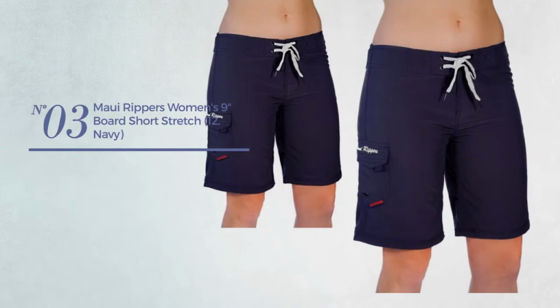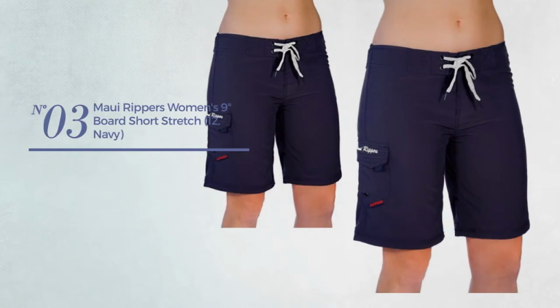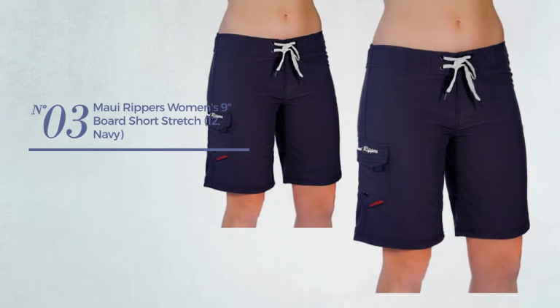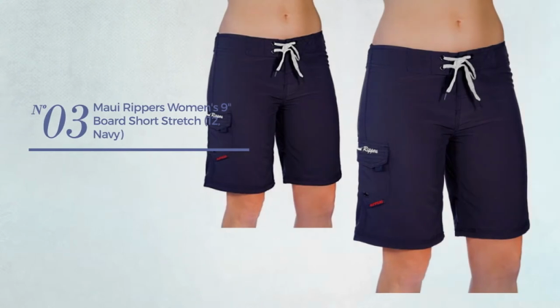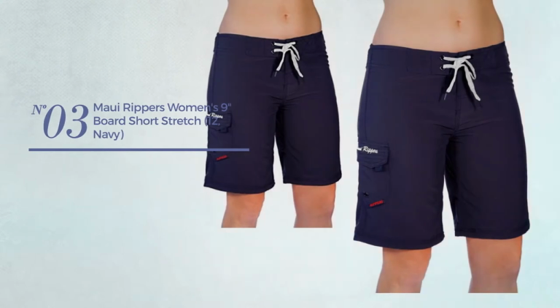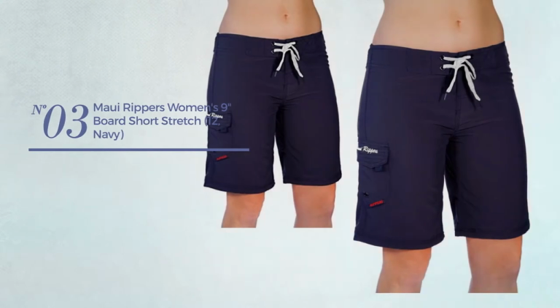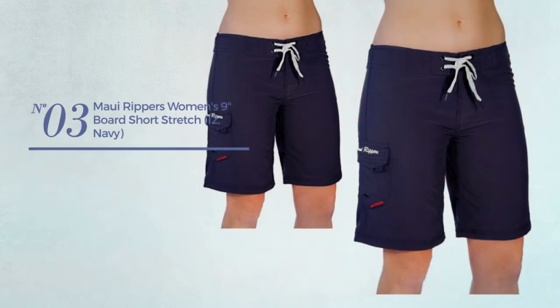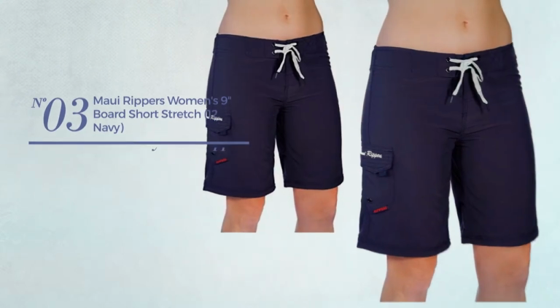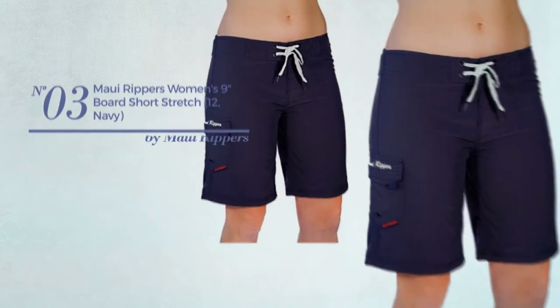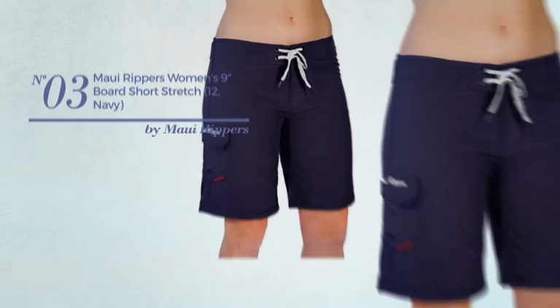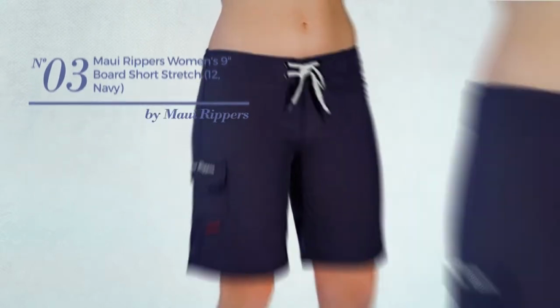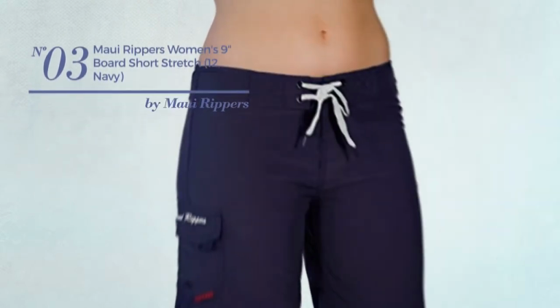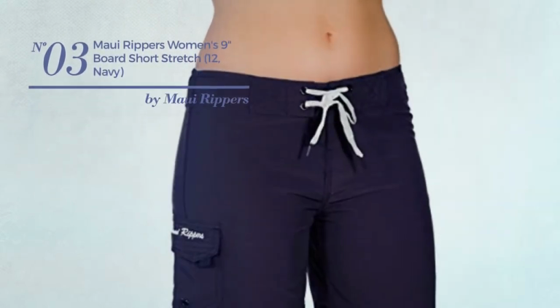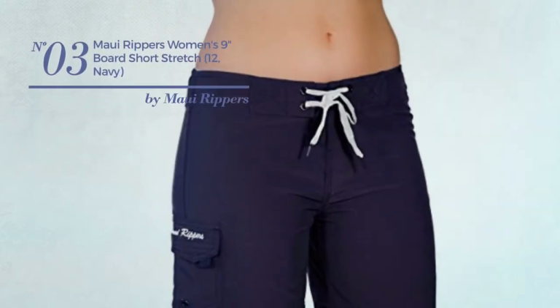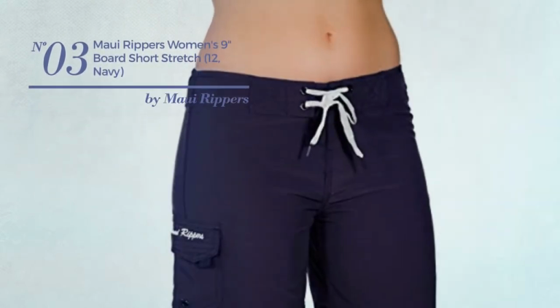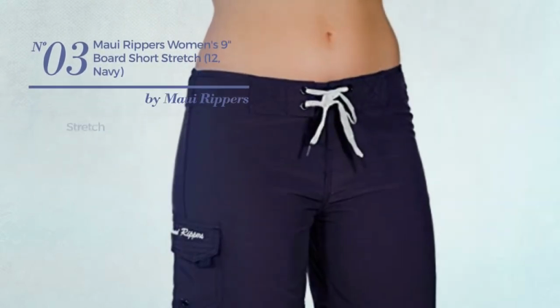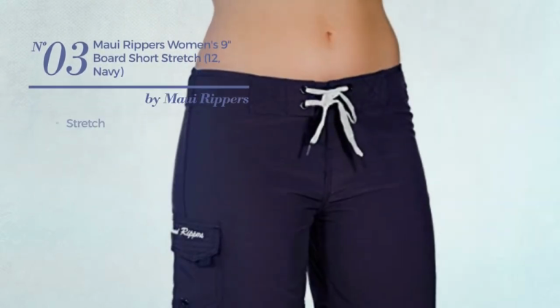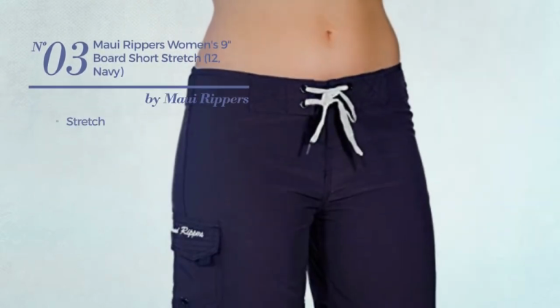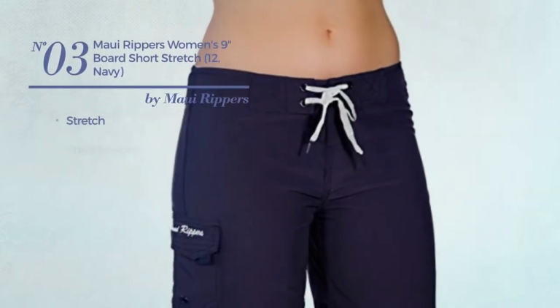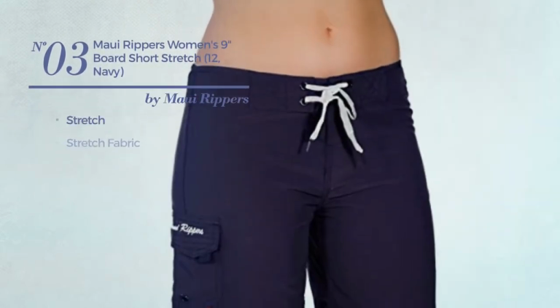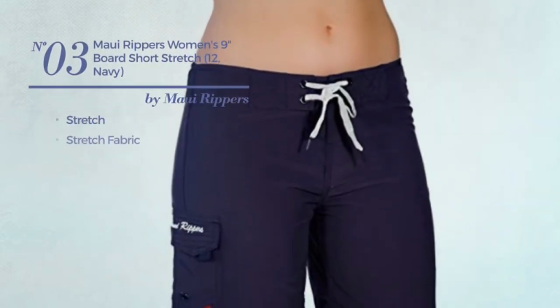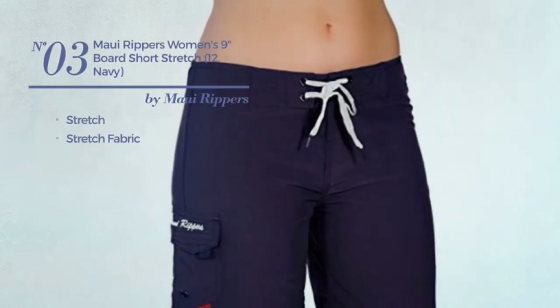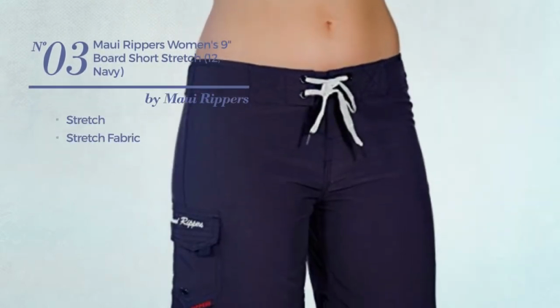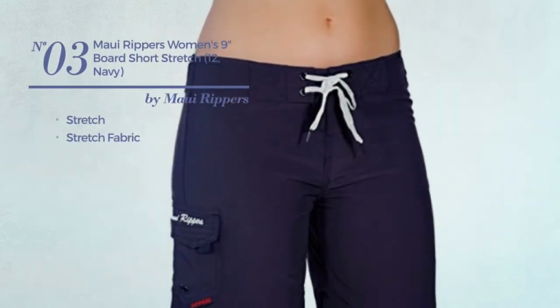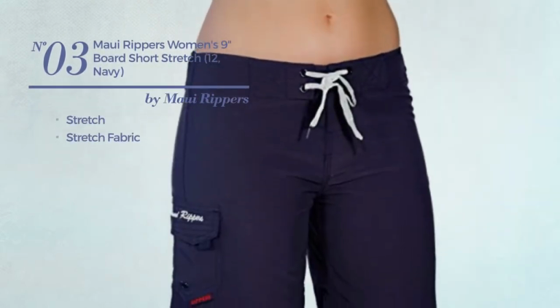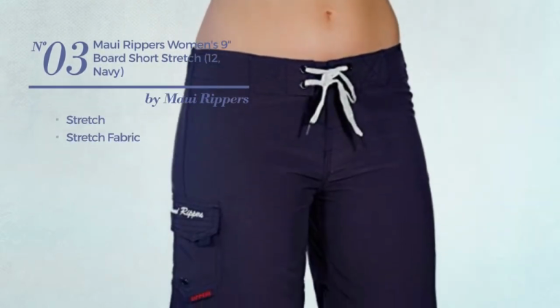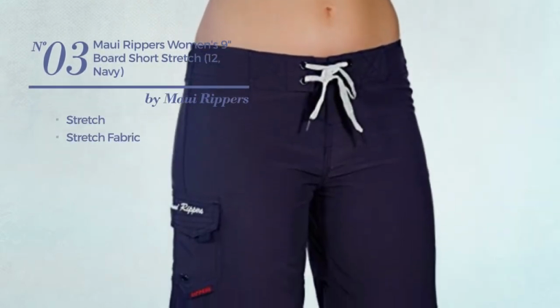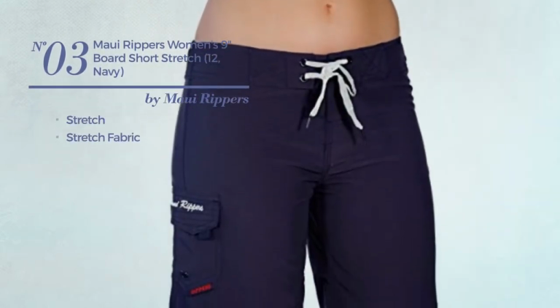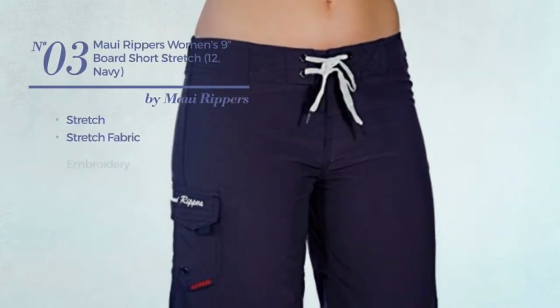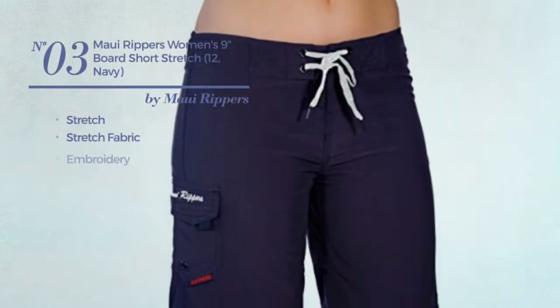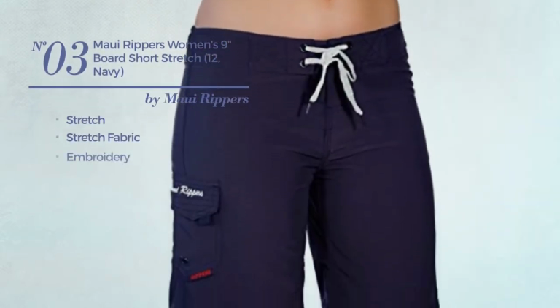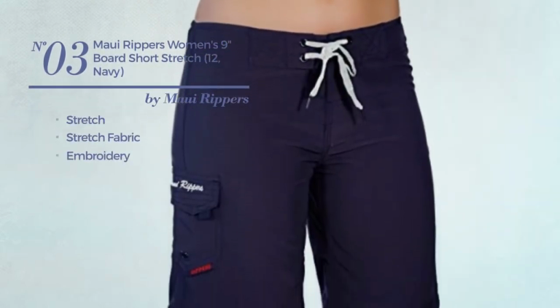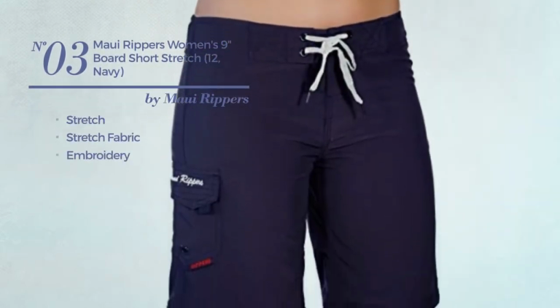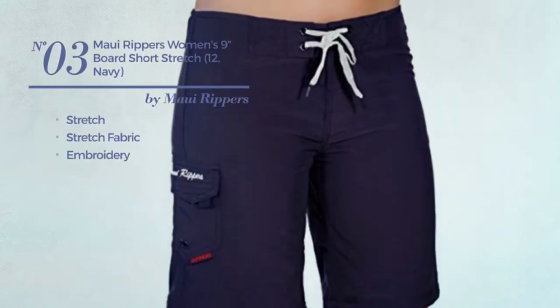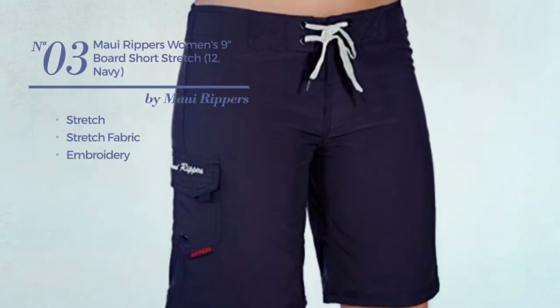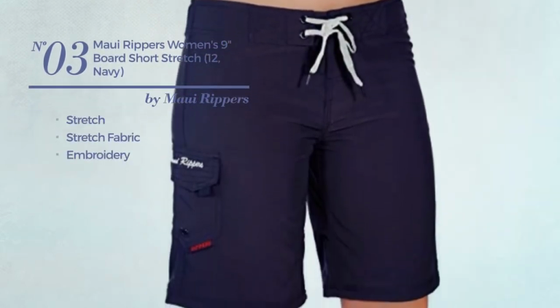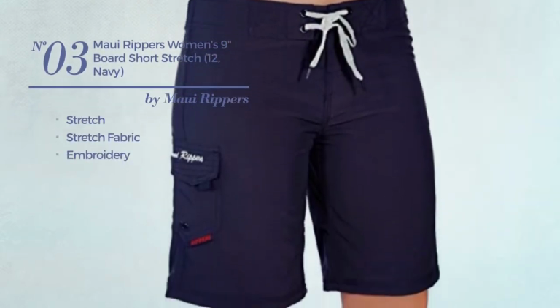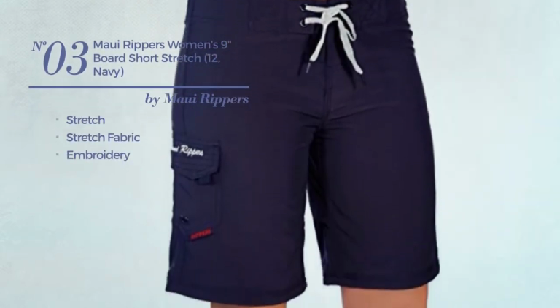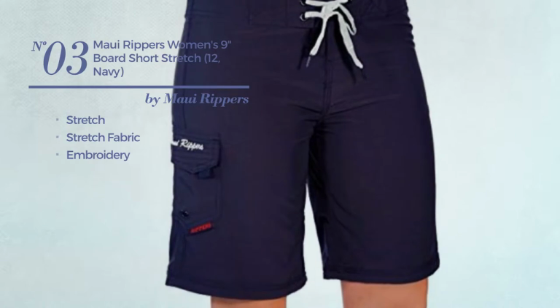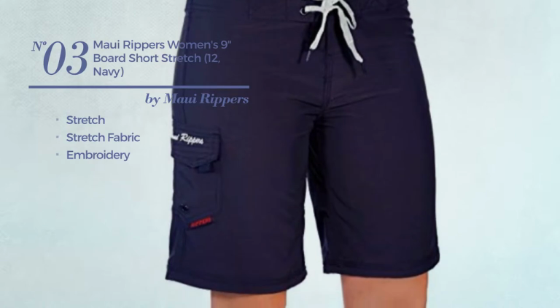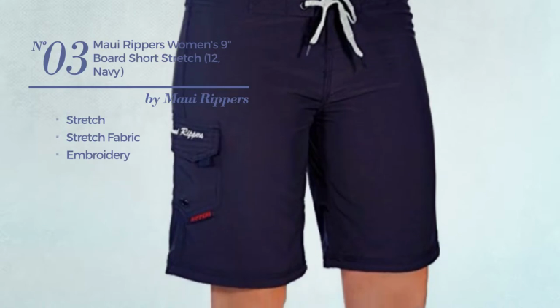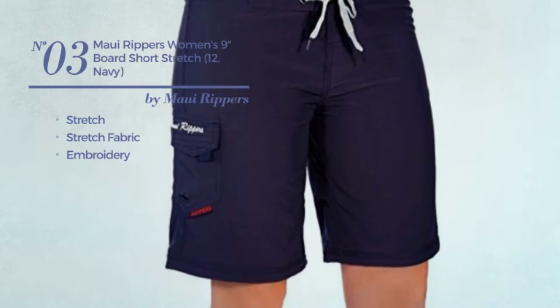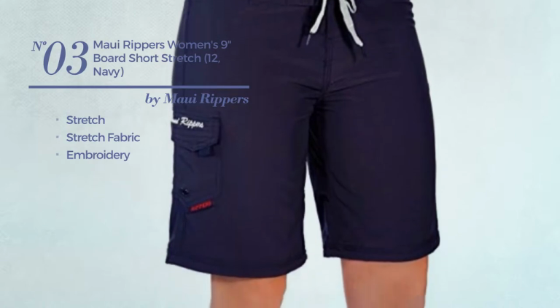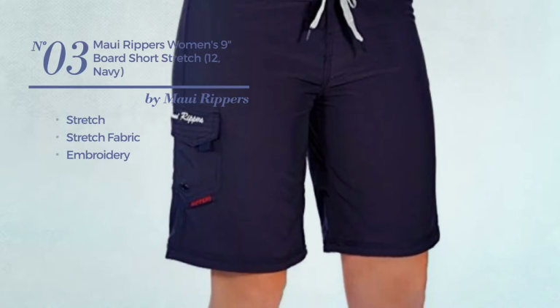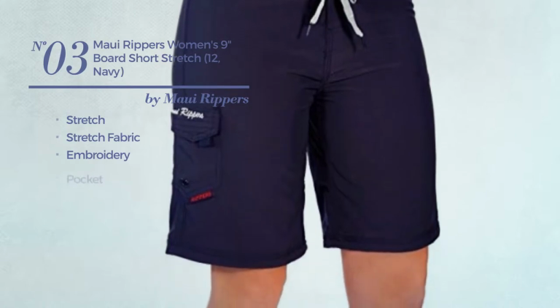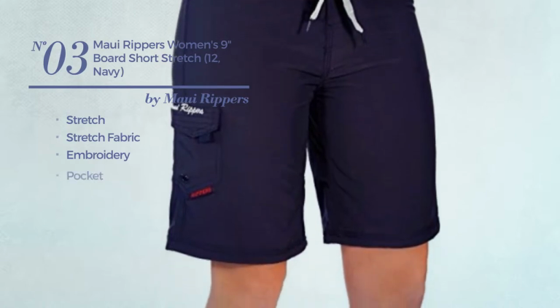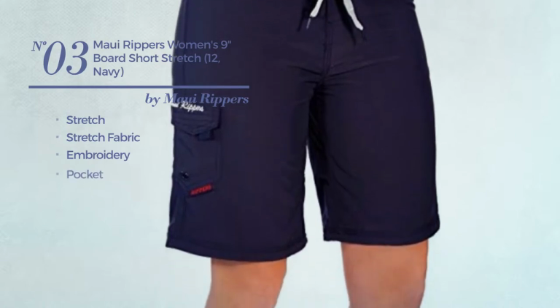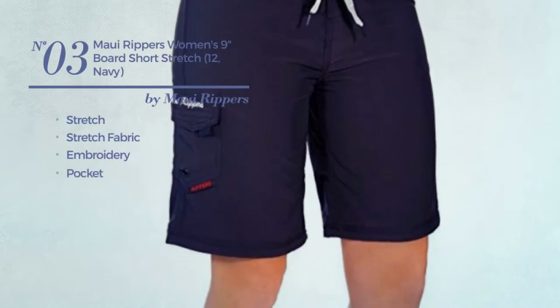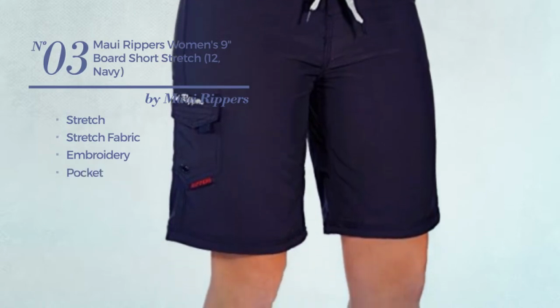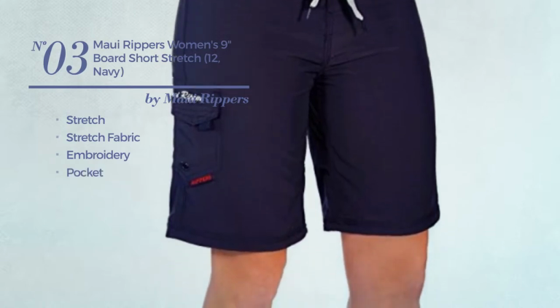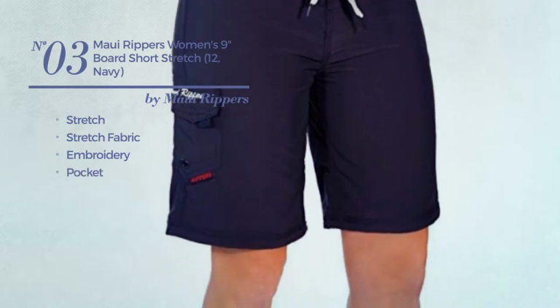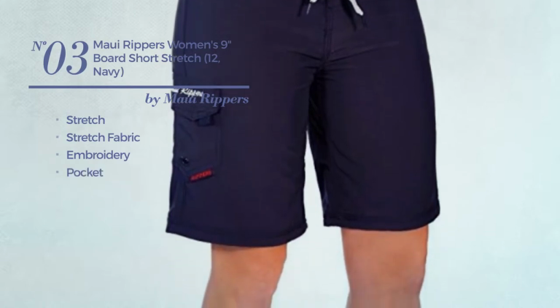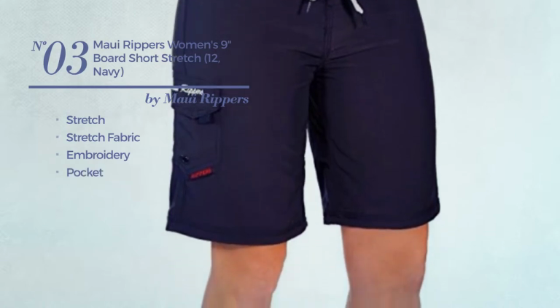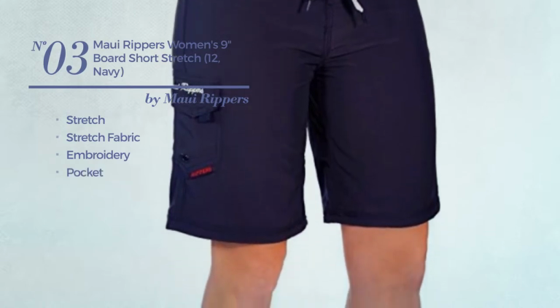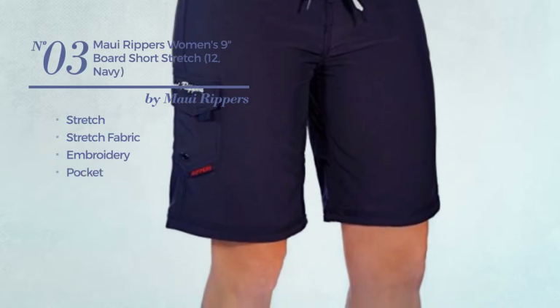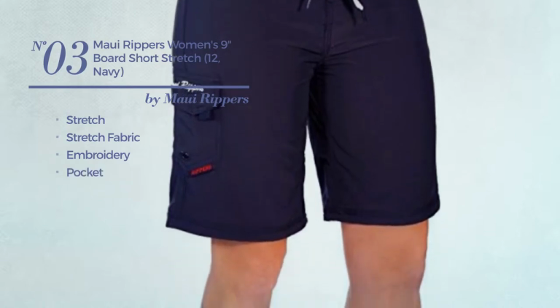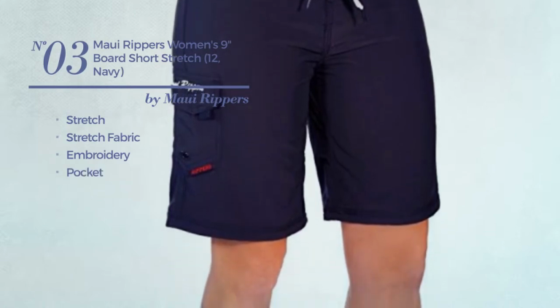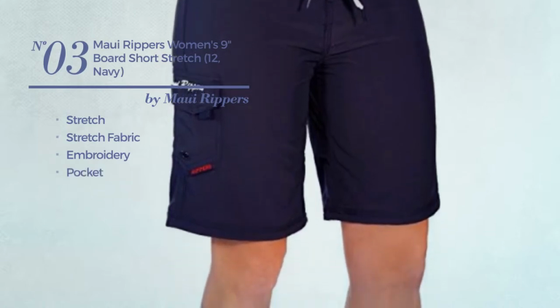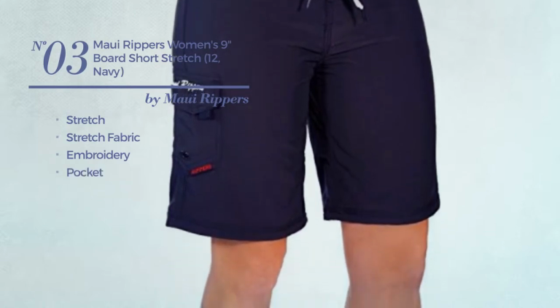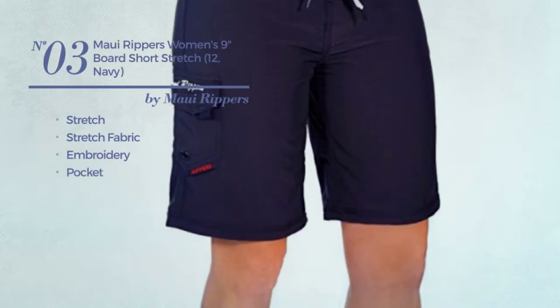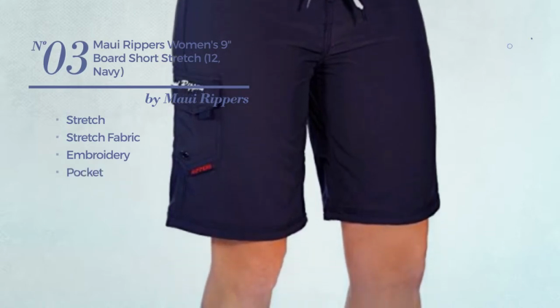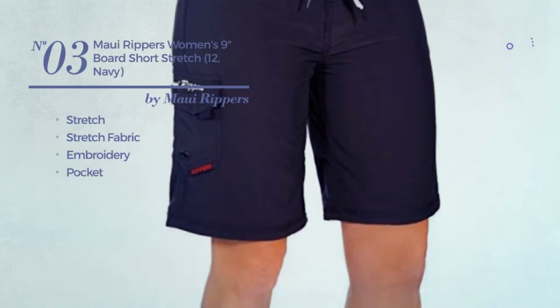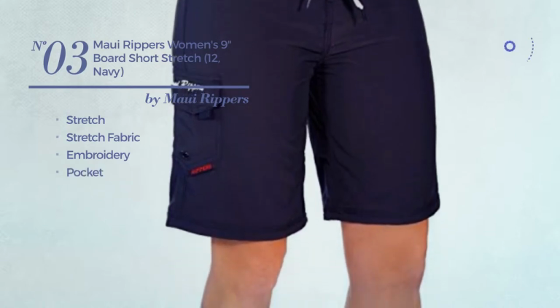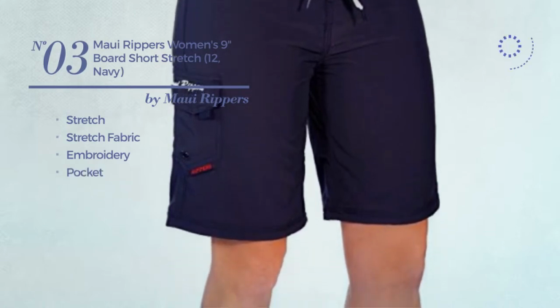Number 3: Made of stretch fabric, styled with embroidery, with a pocket. Available in 10 colors.